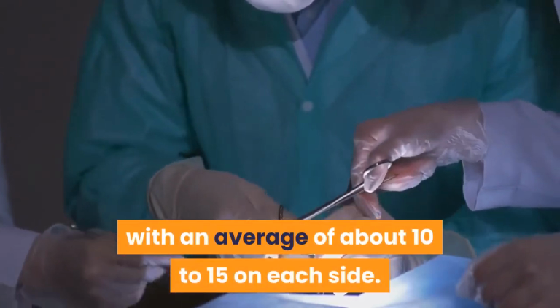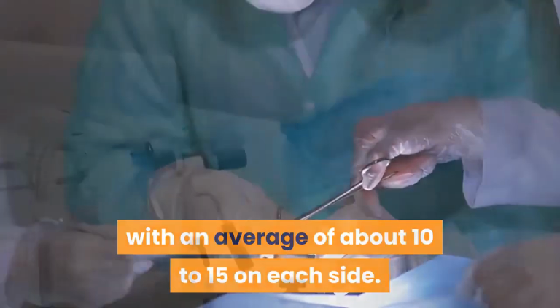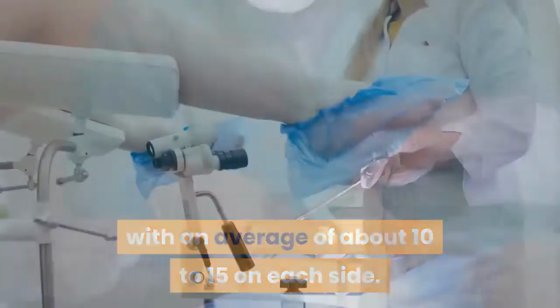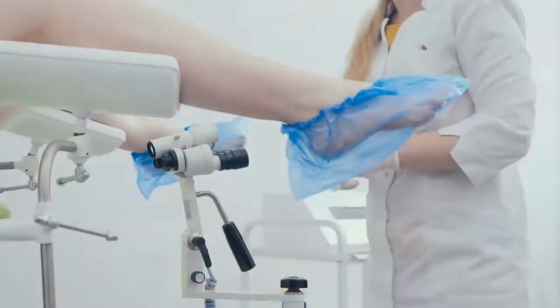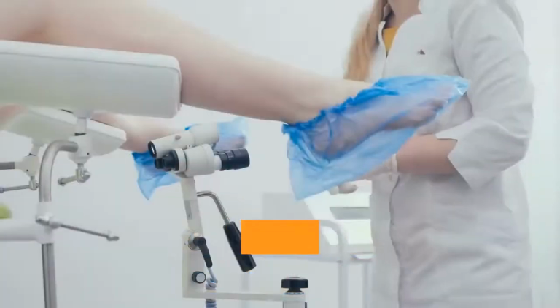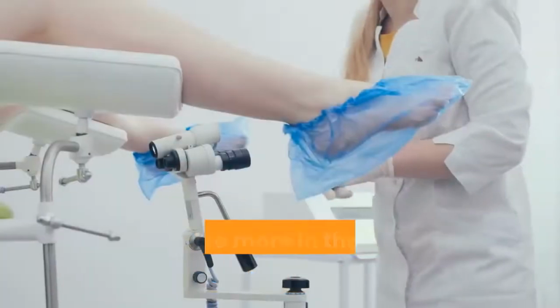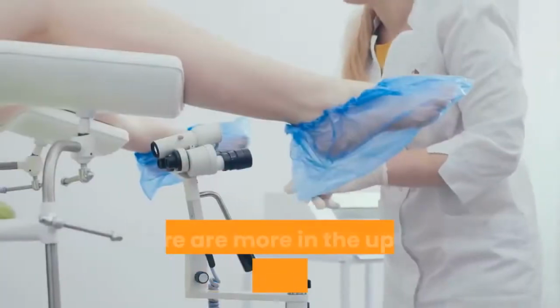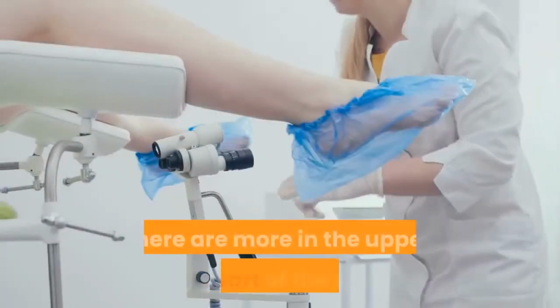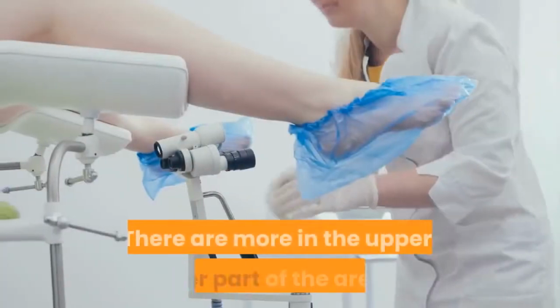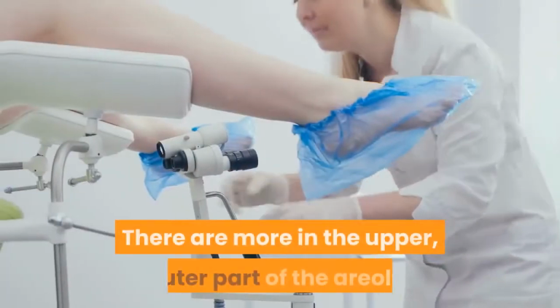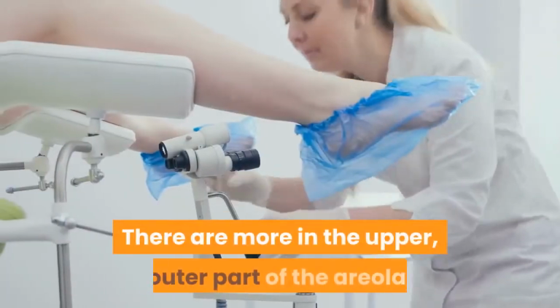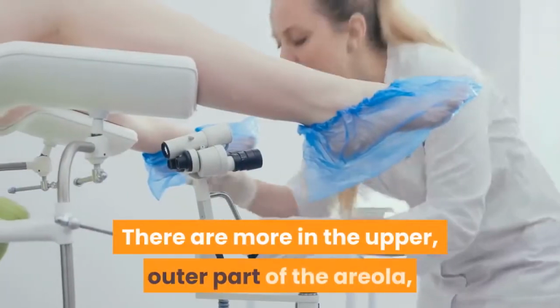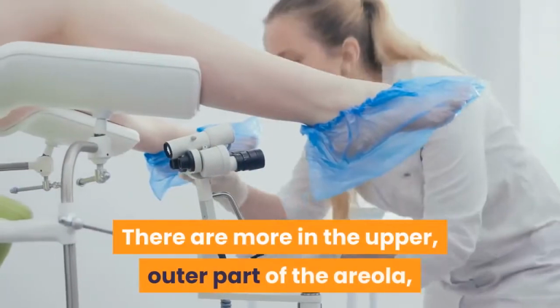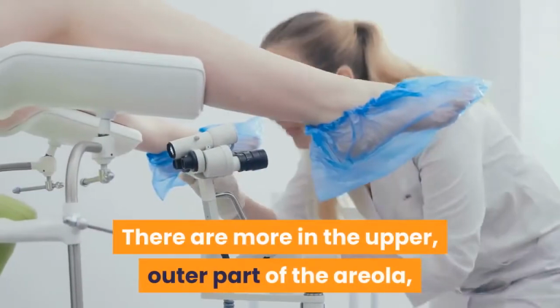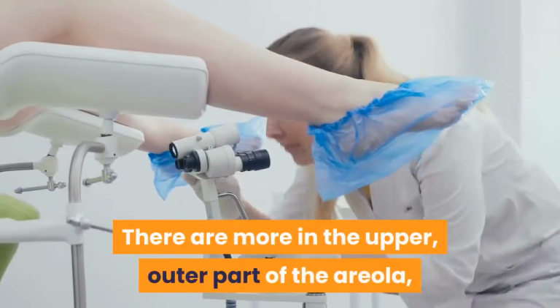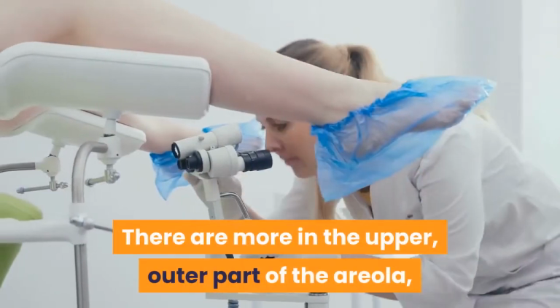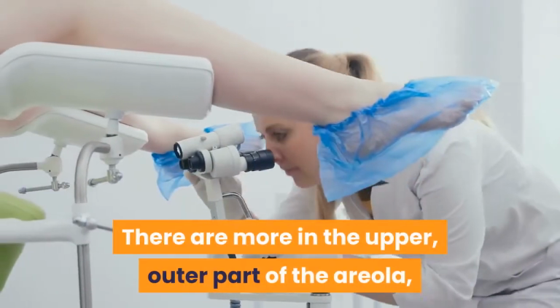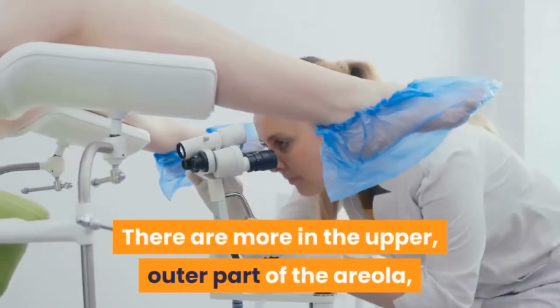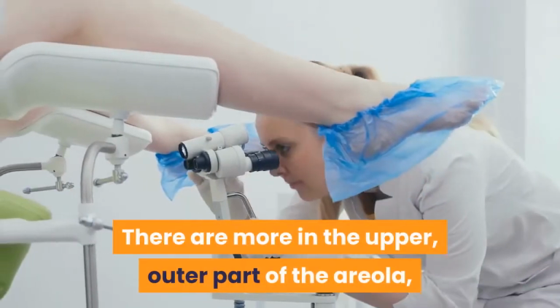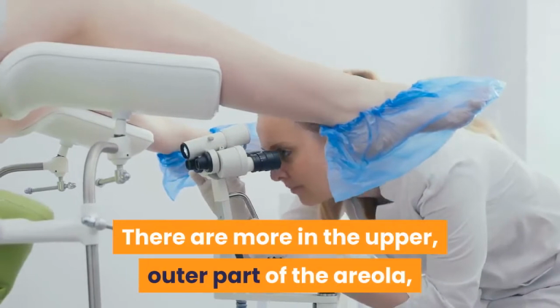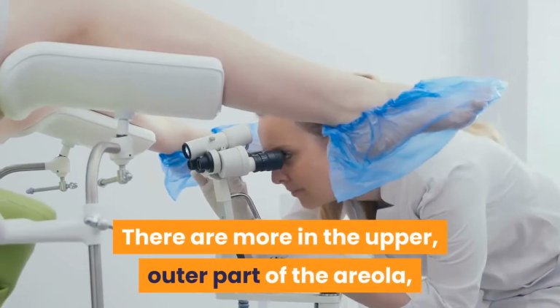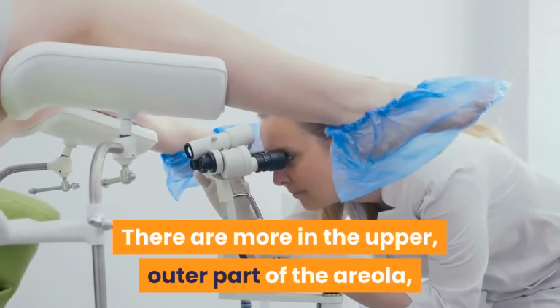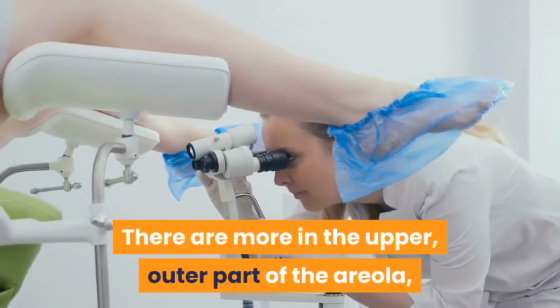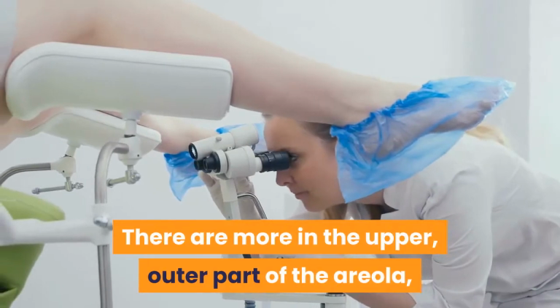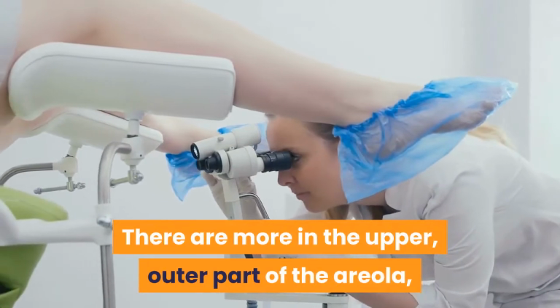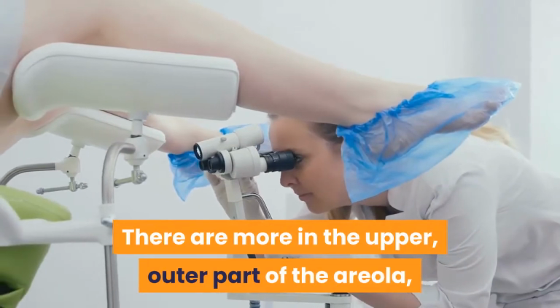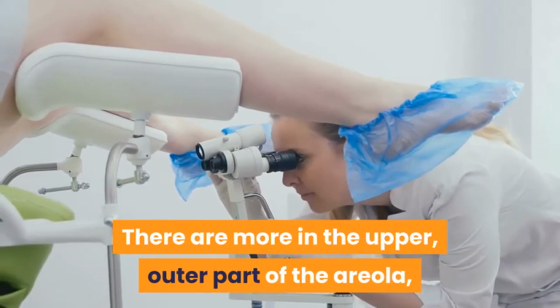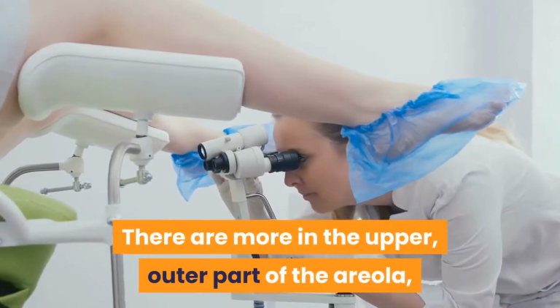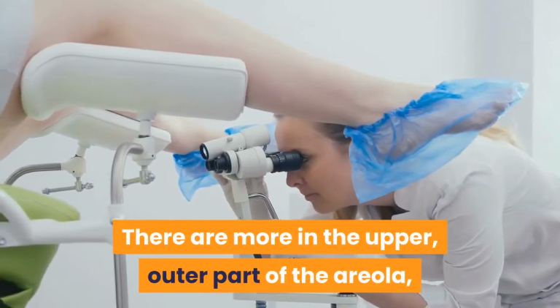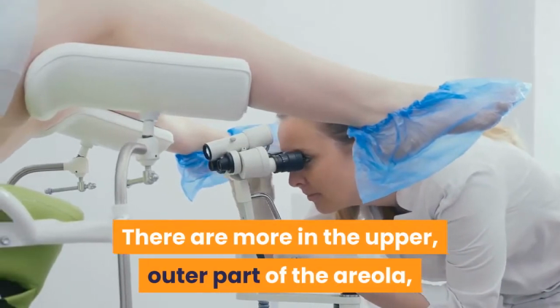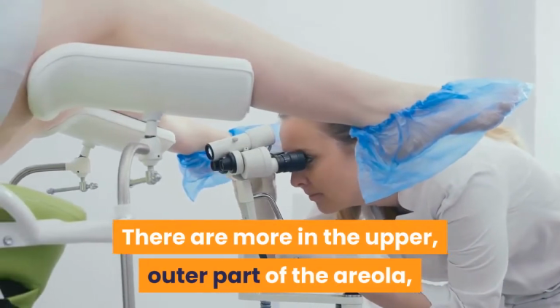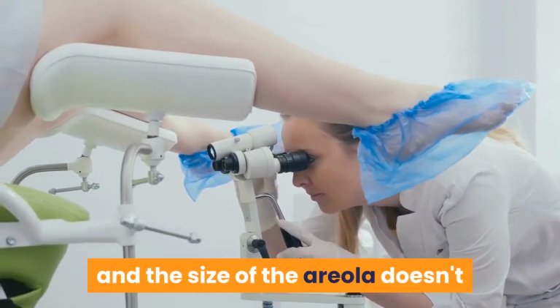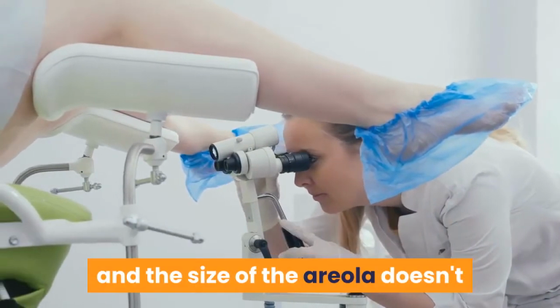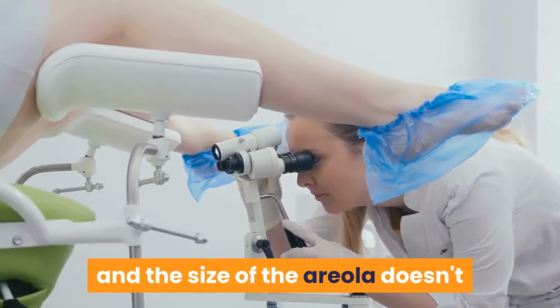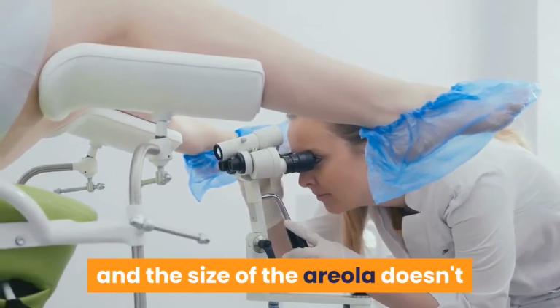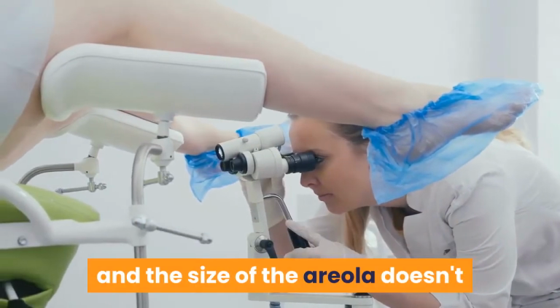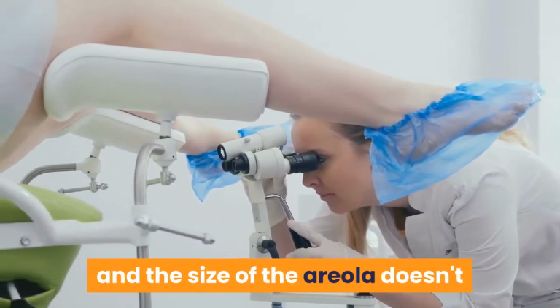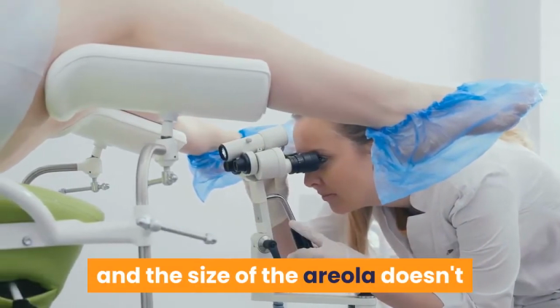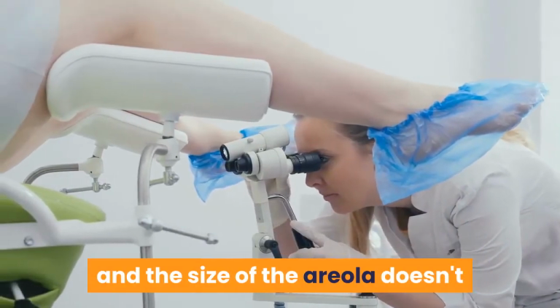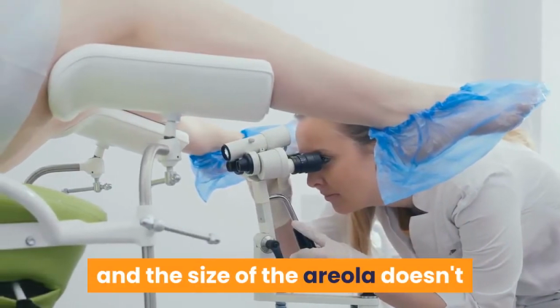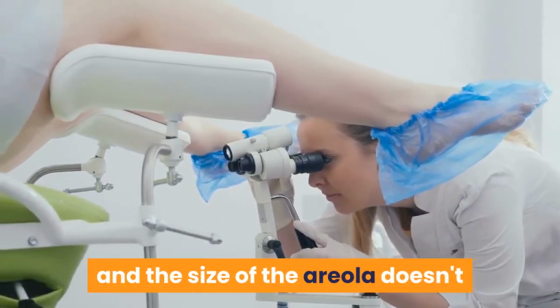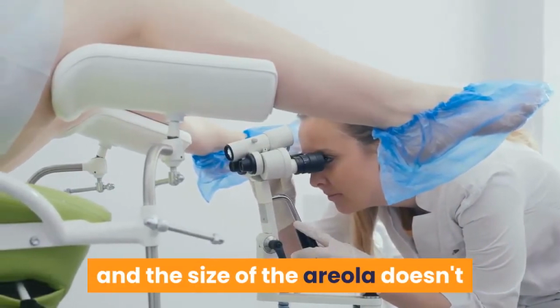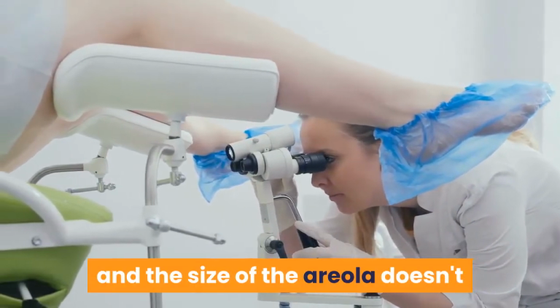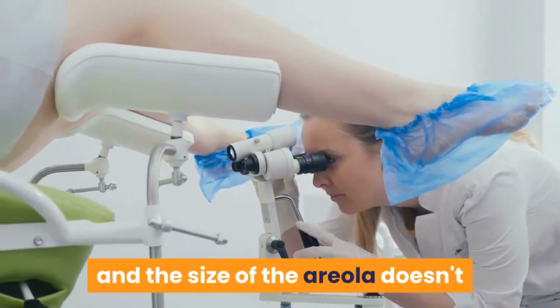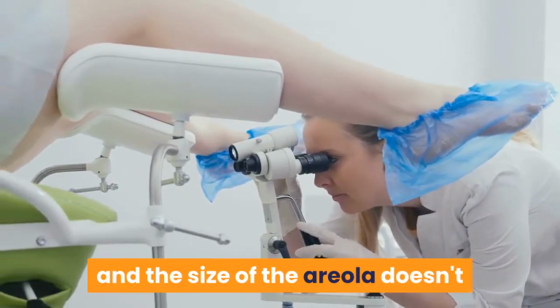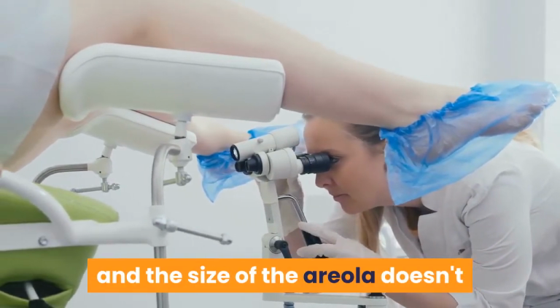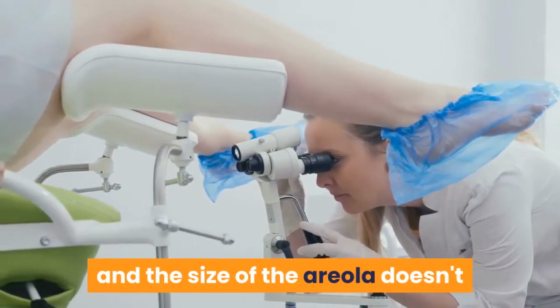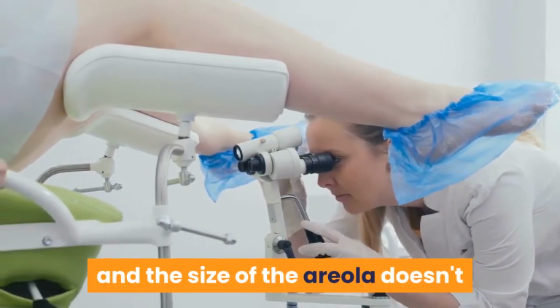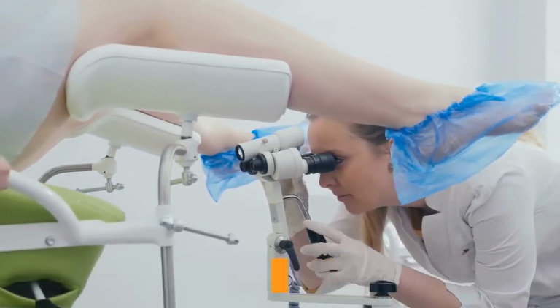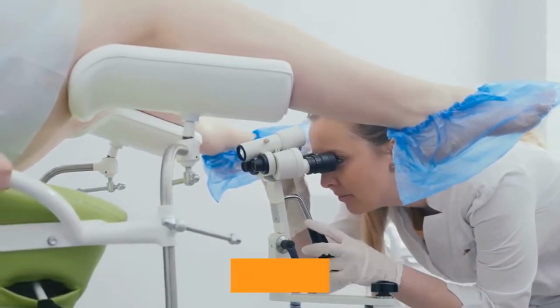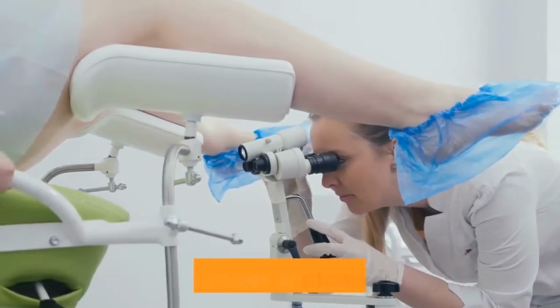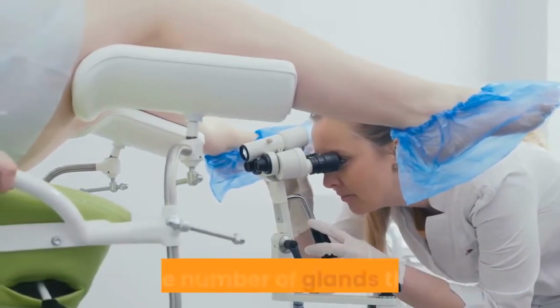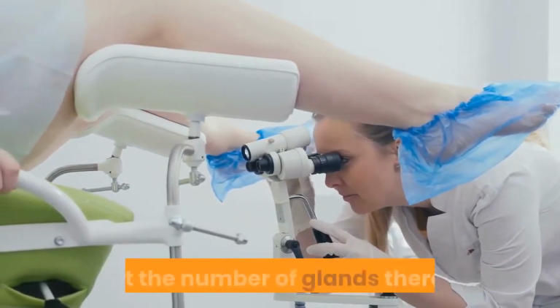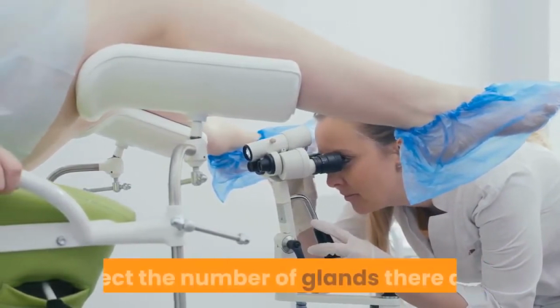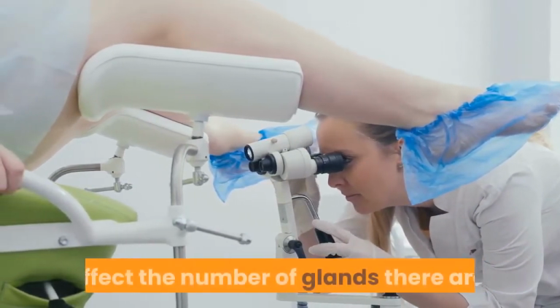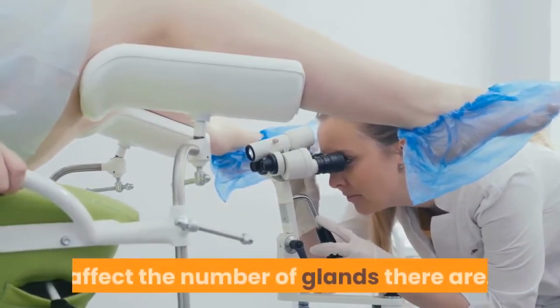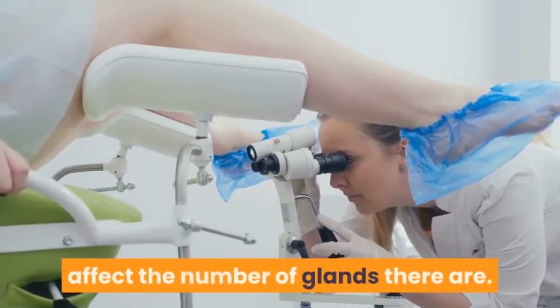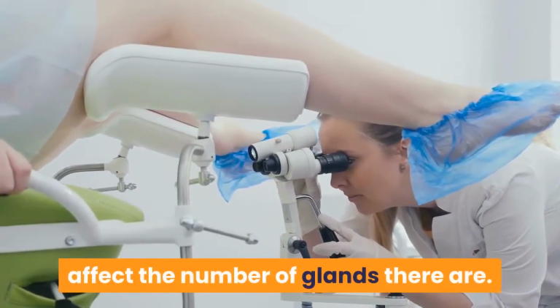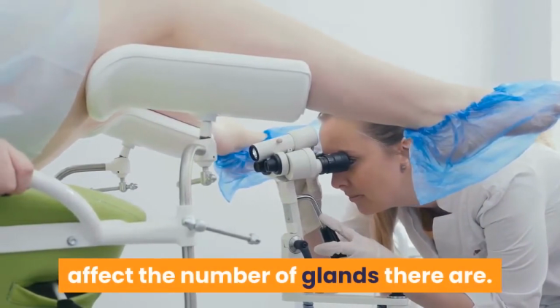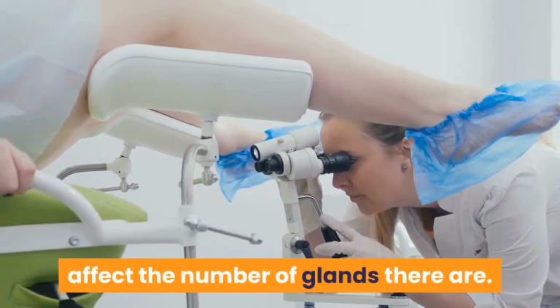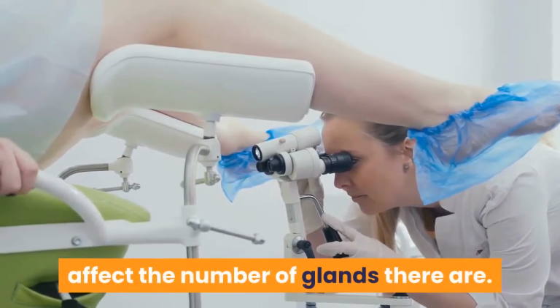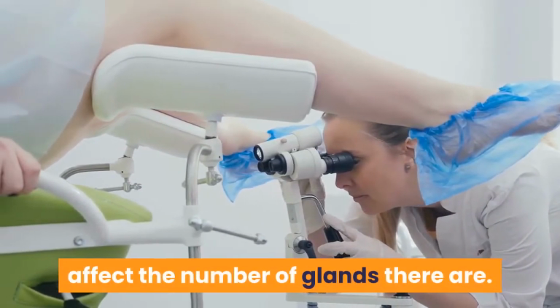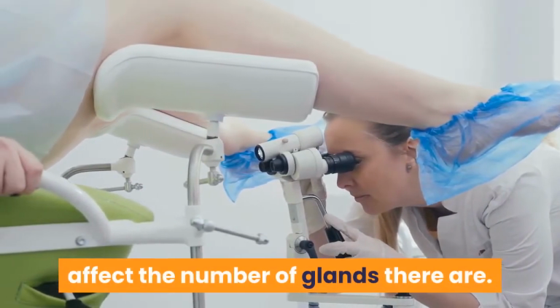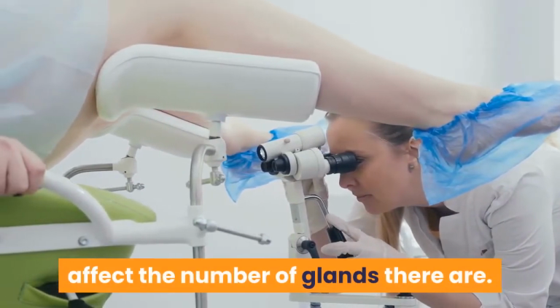With an average of about 10 to 15 on each side, there are more in the upper, outer part of the areola, and the size of the areola doesn't affect the number of glands there are.